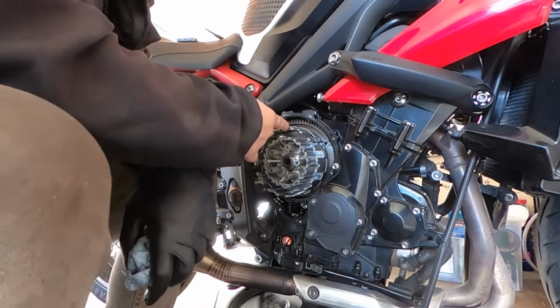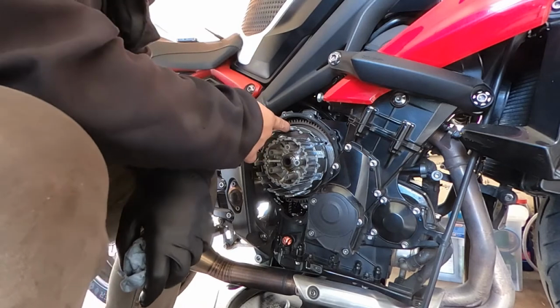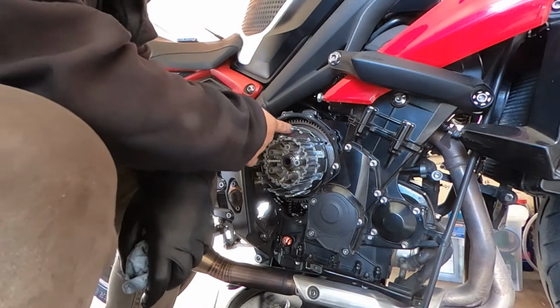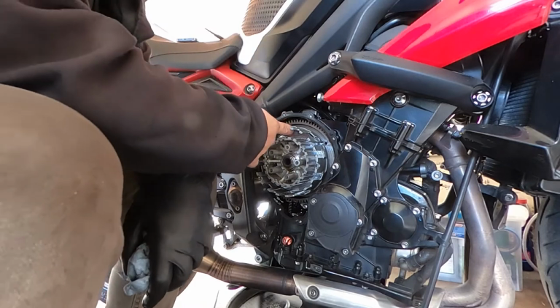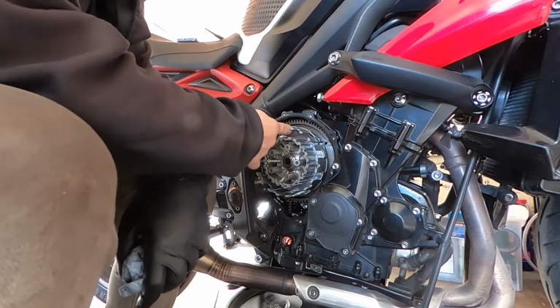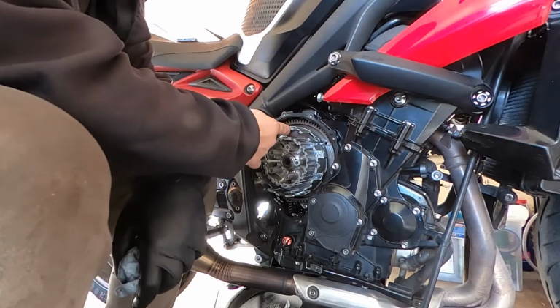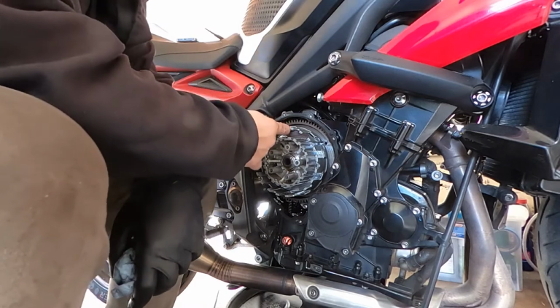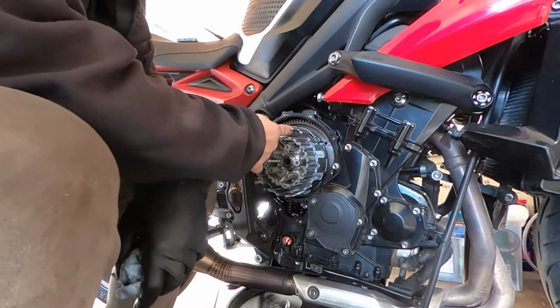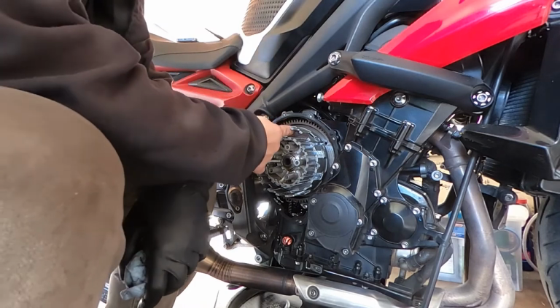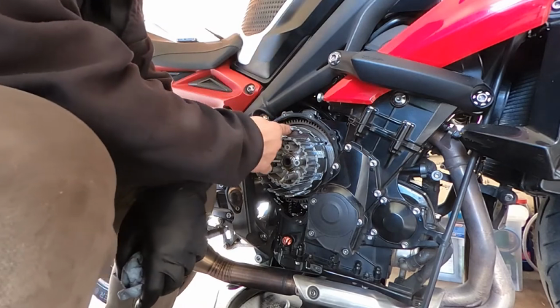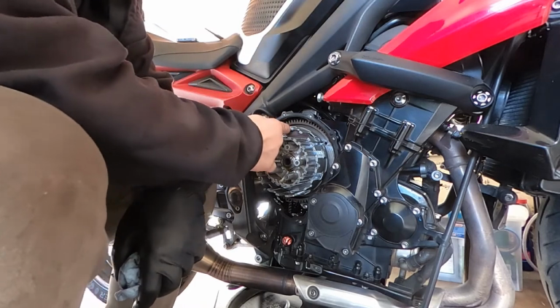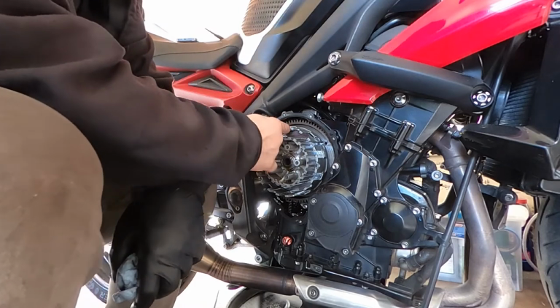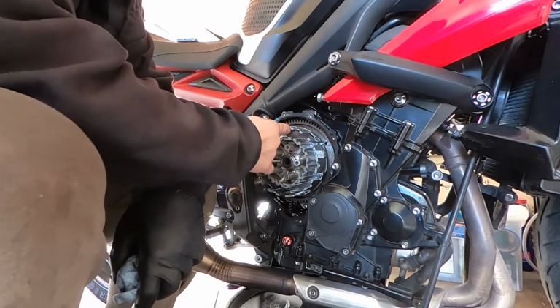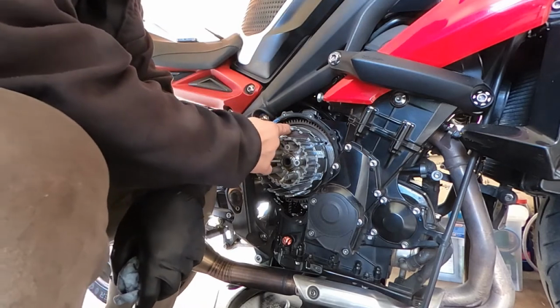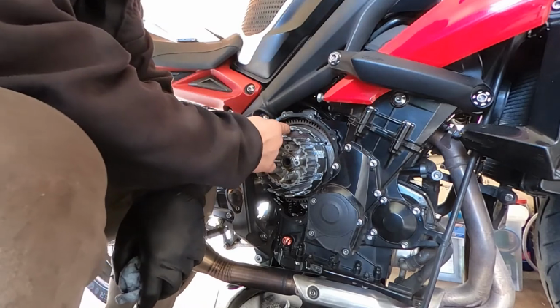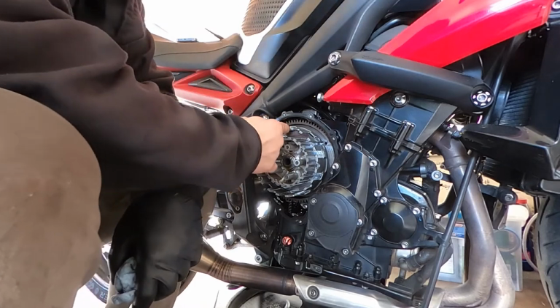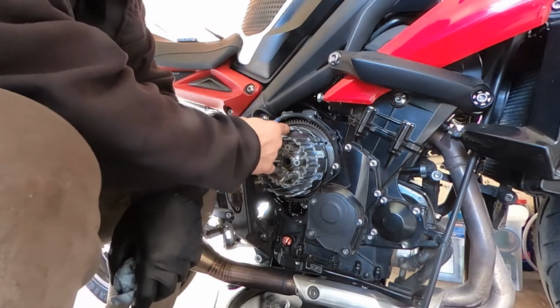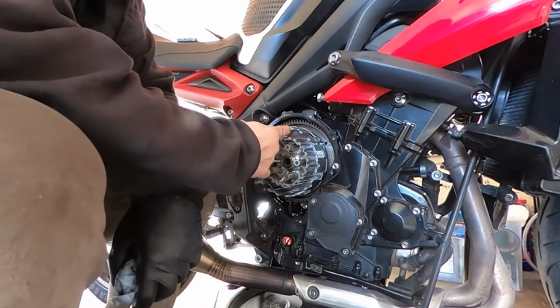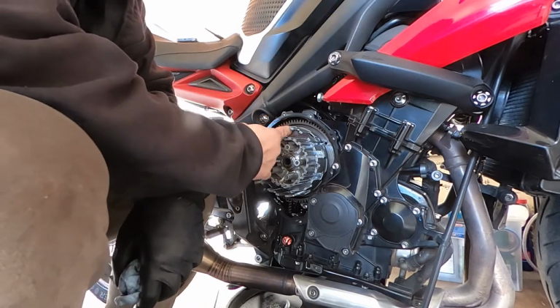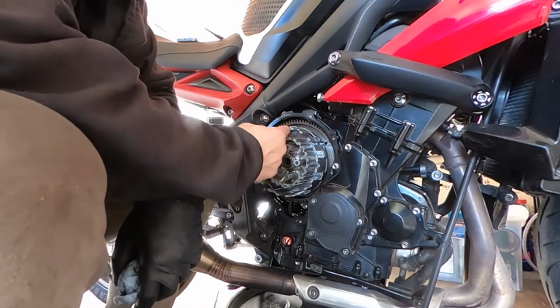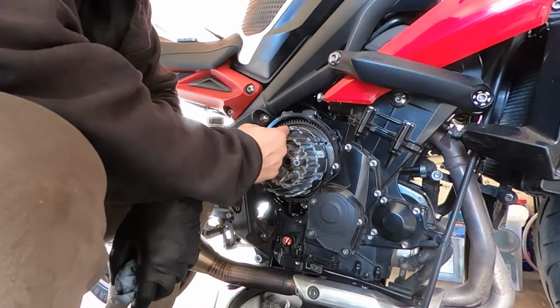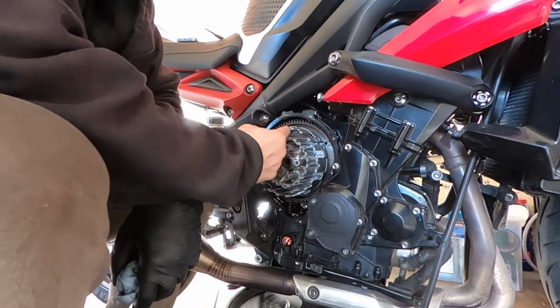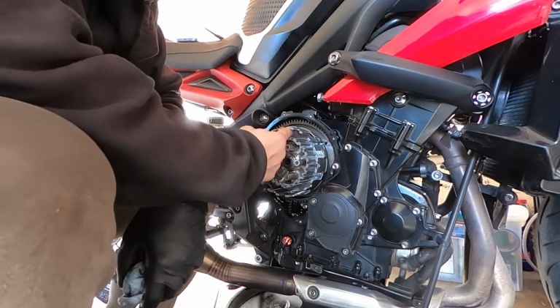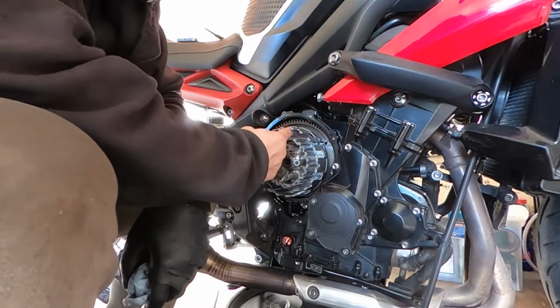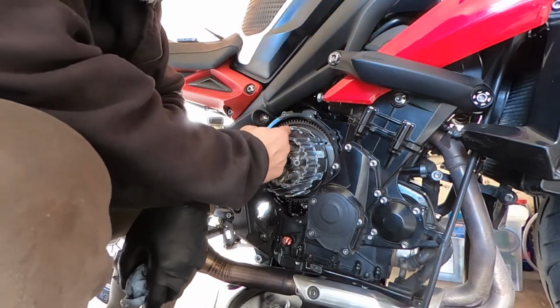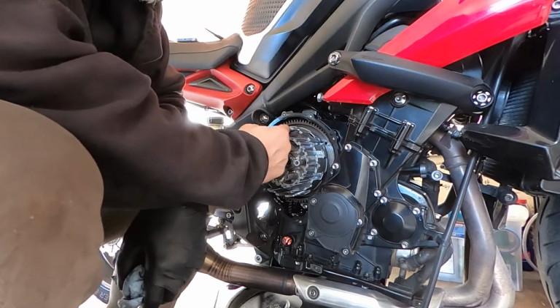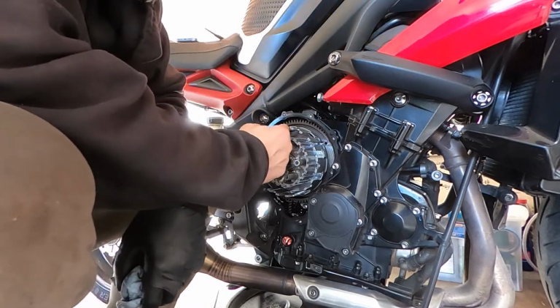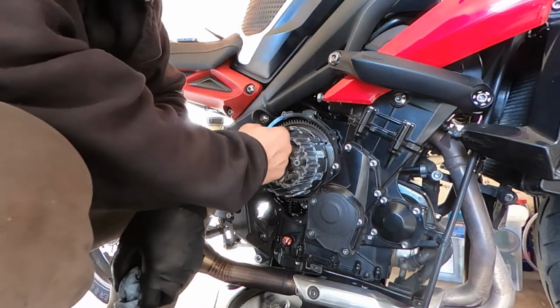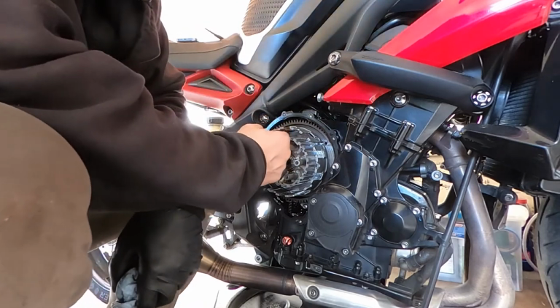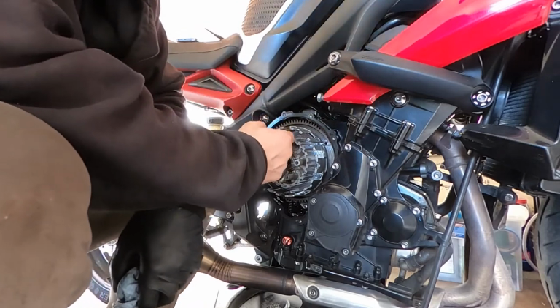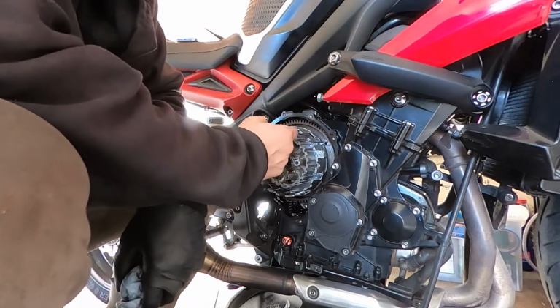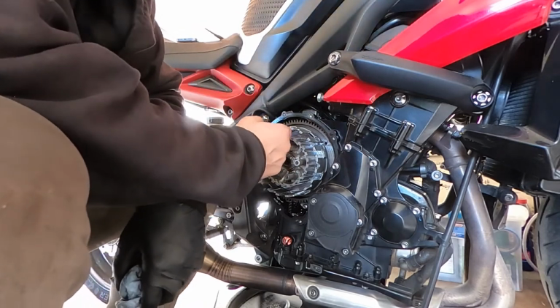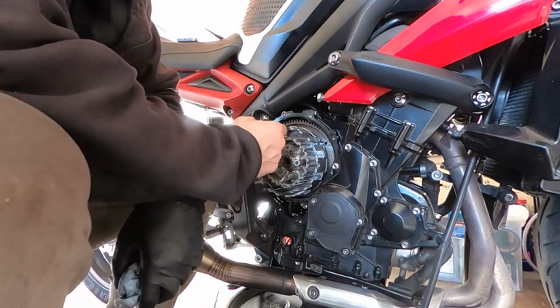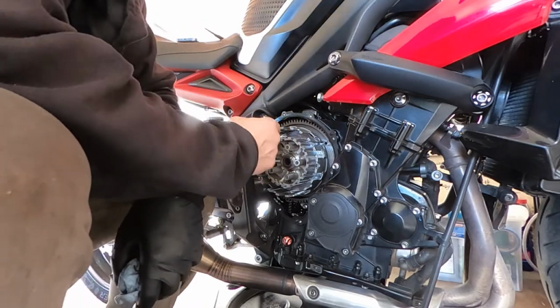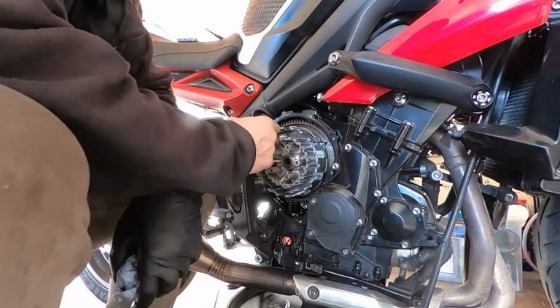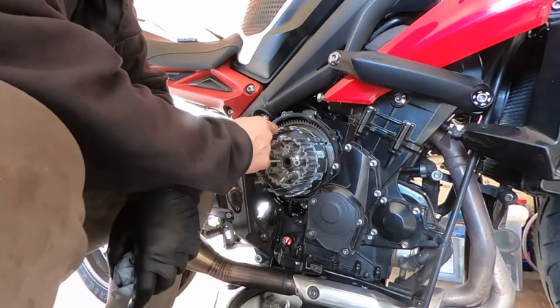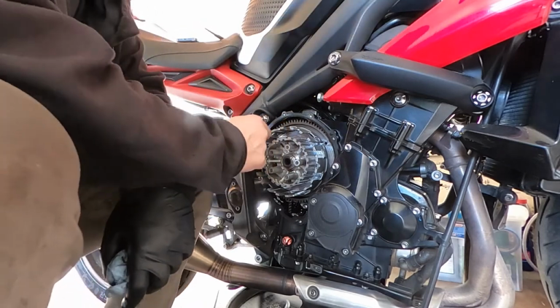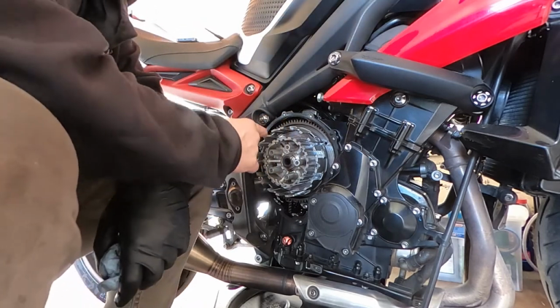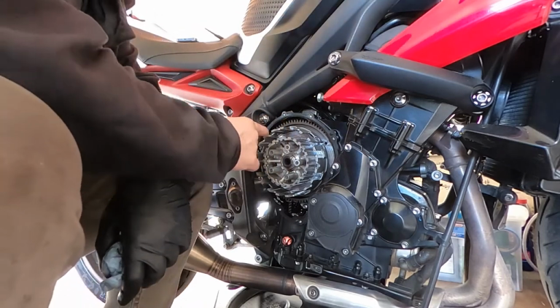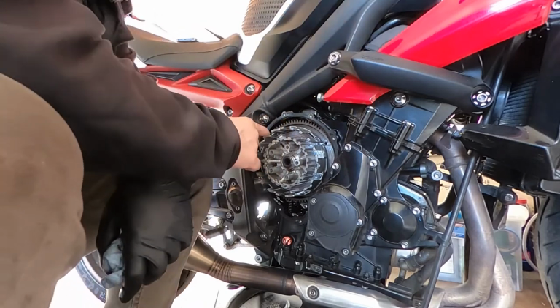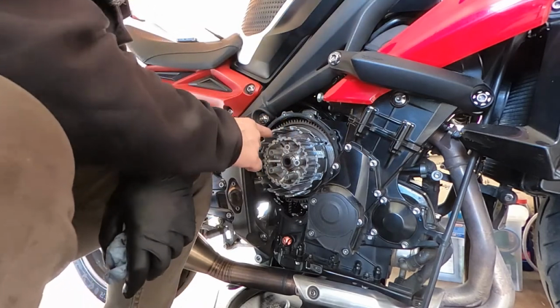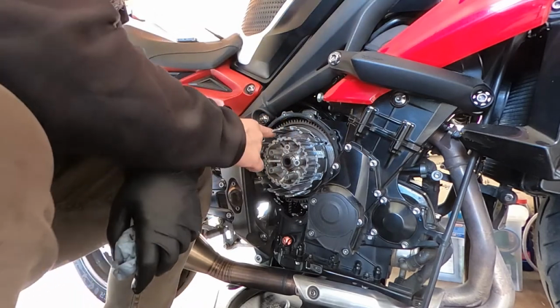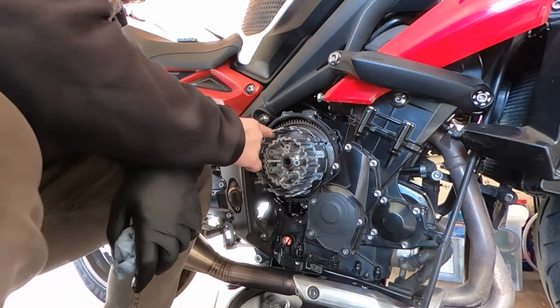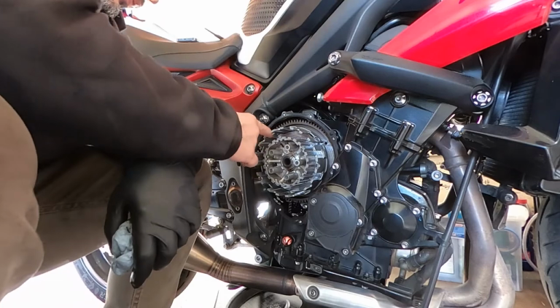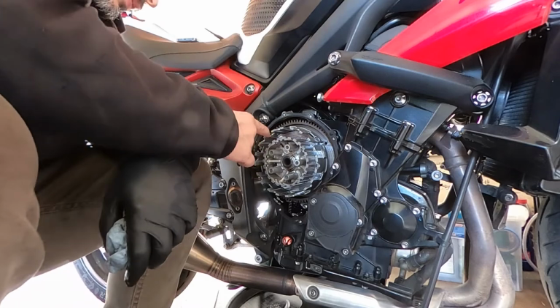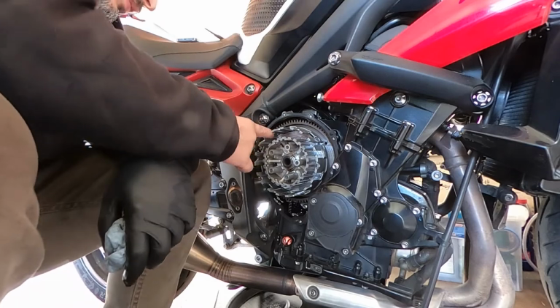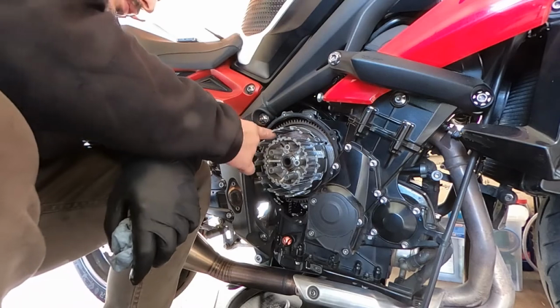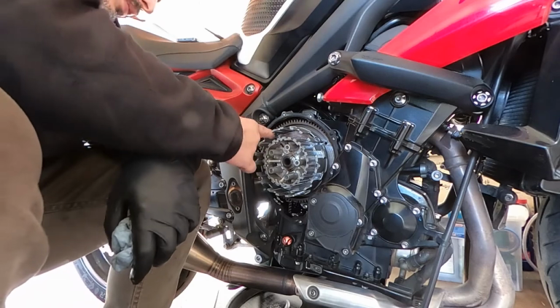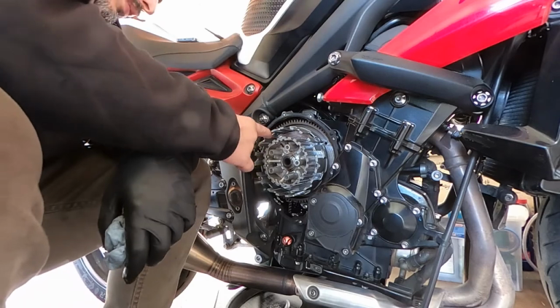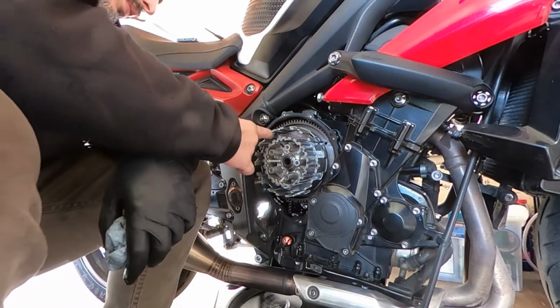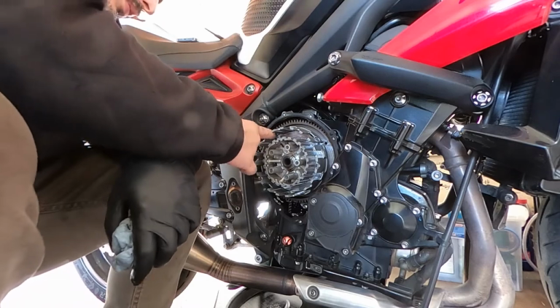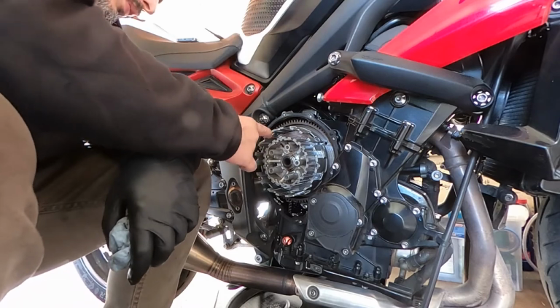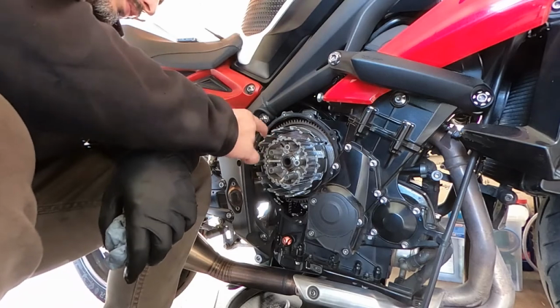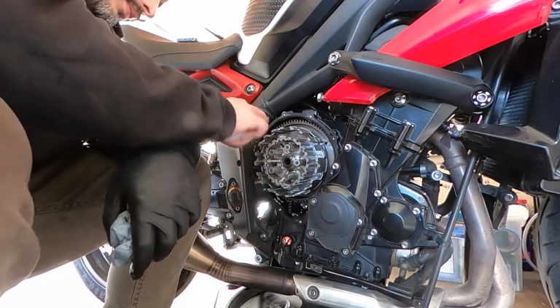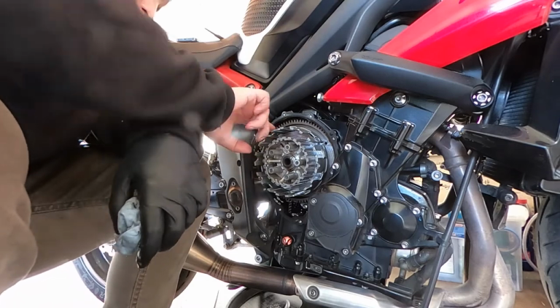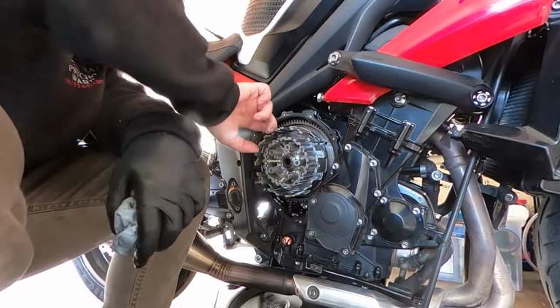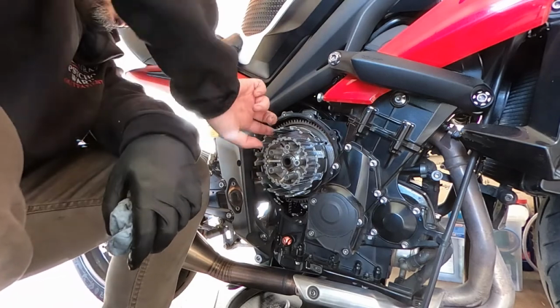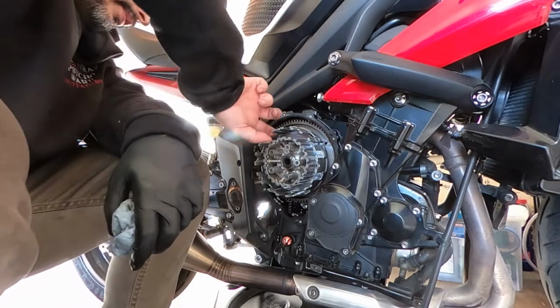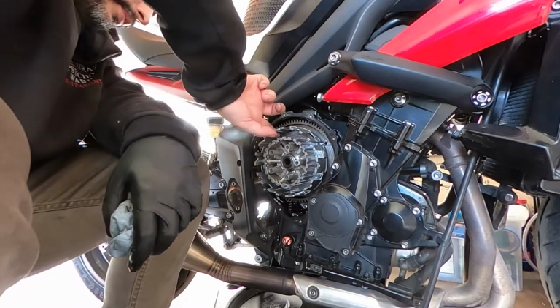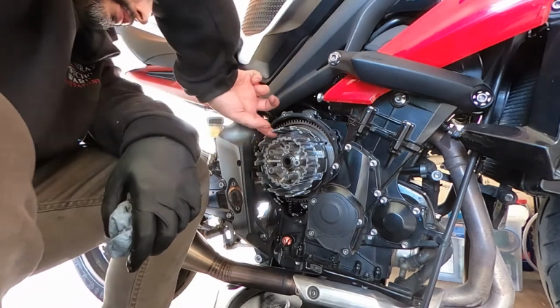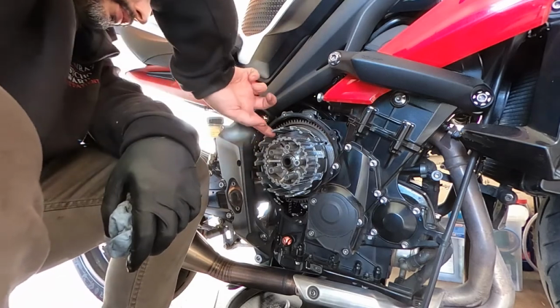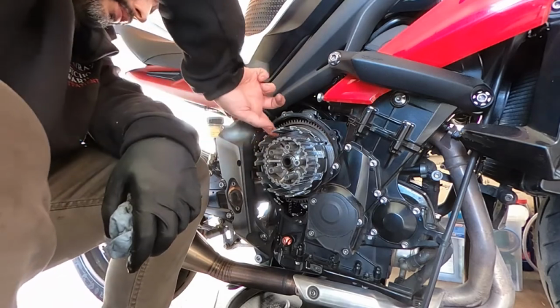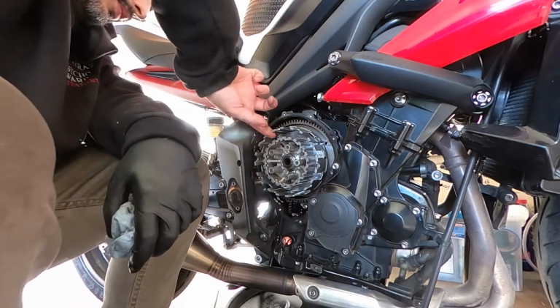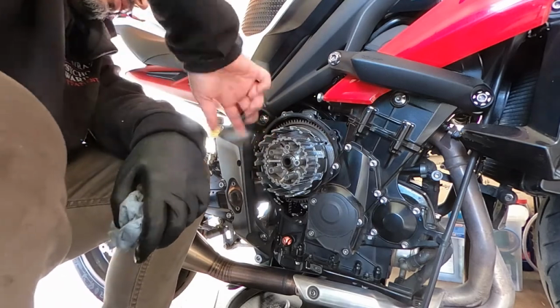If you can continue on, great. But if you do have damage or it's not repairable, then you're going to have to replace the clutch basket.